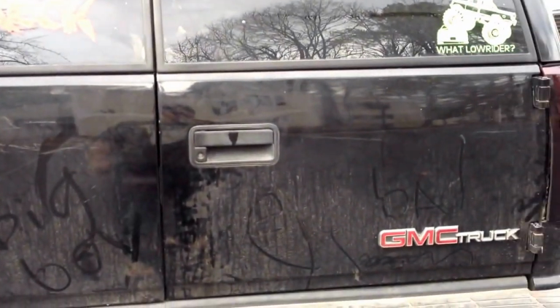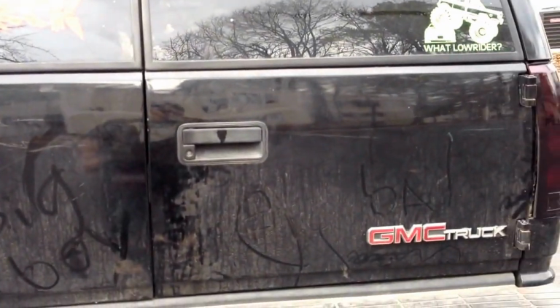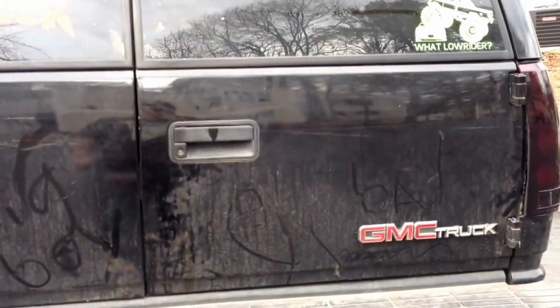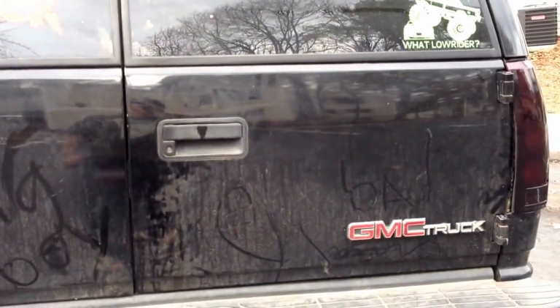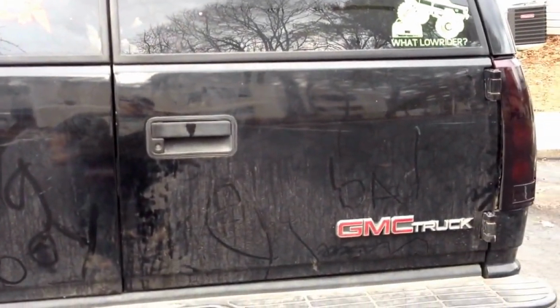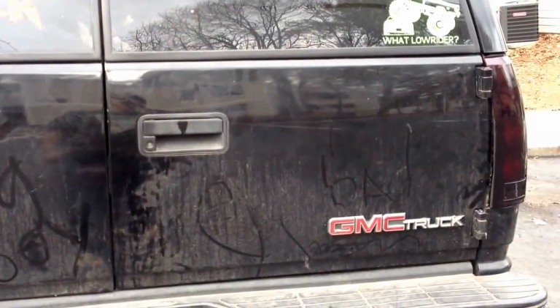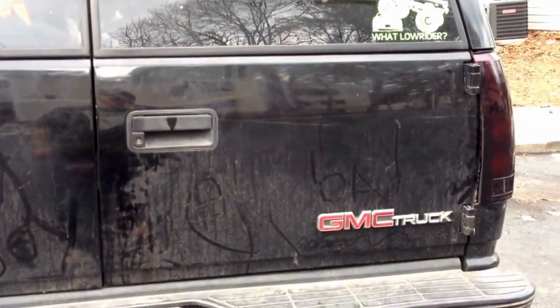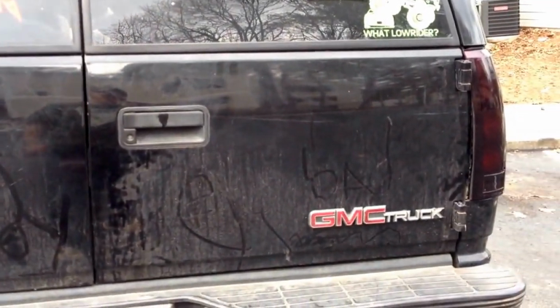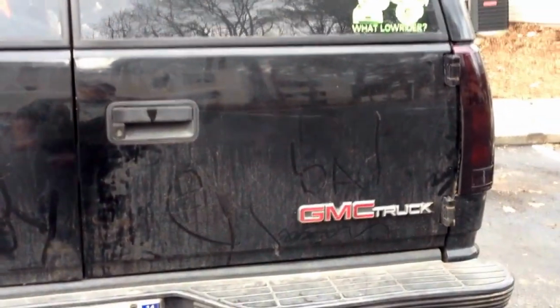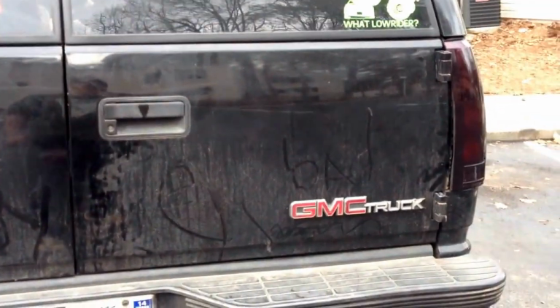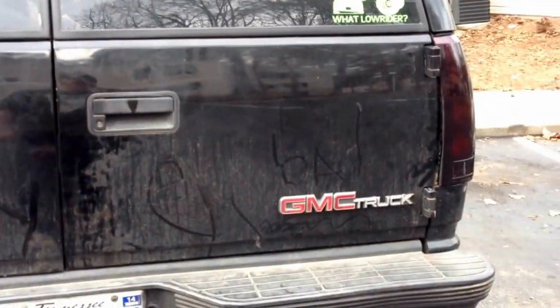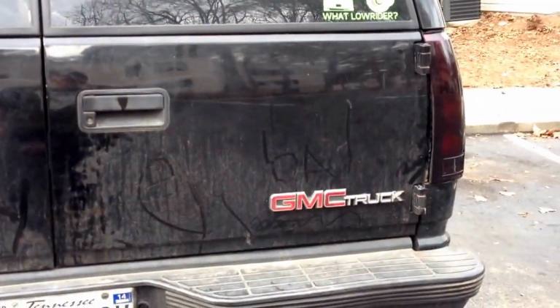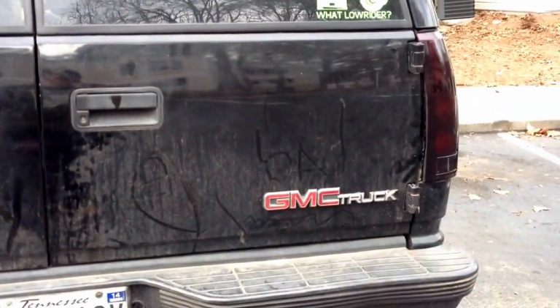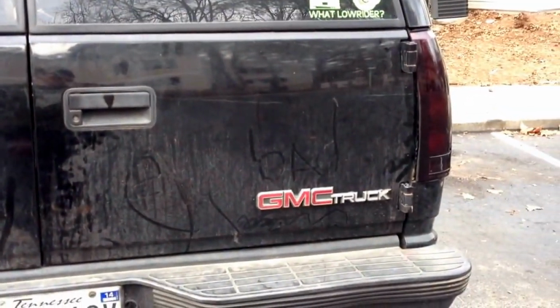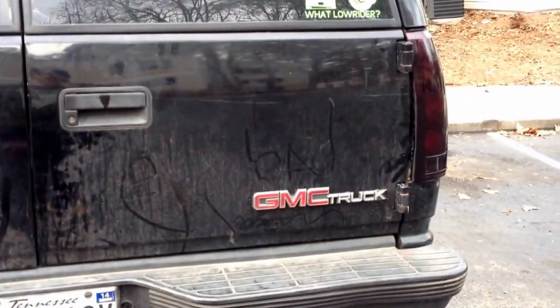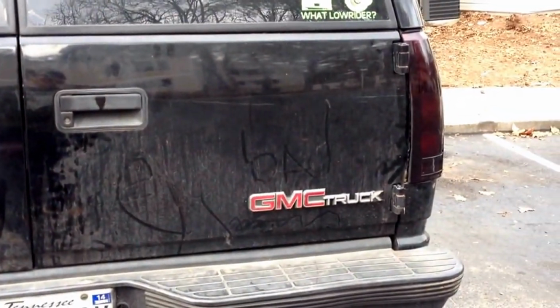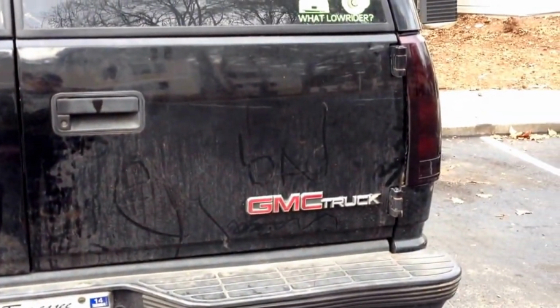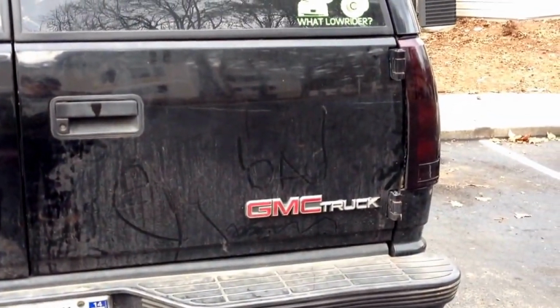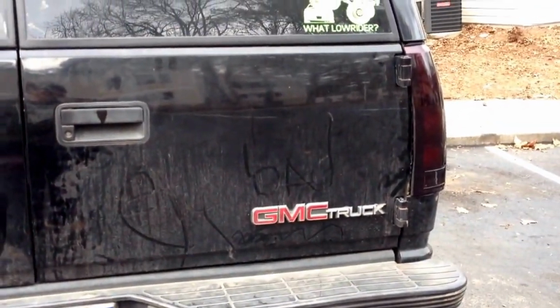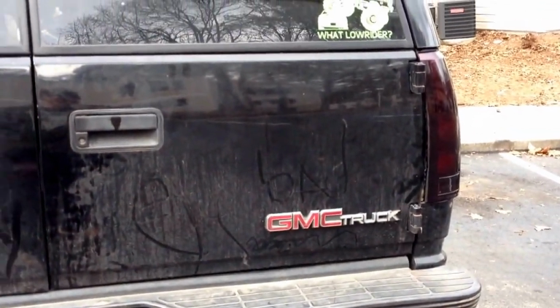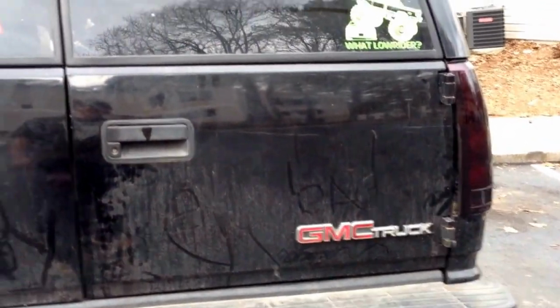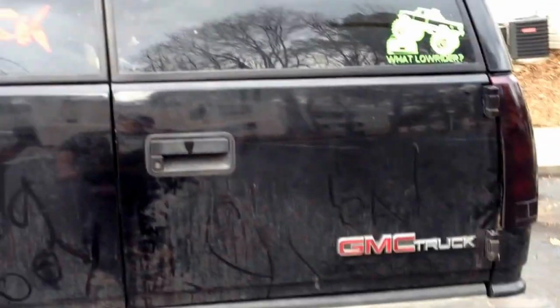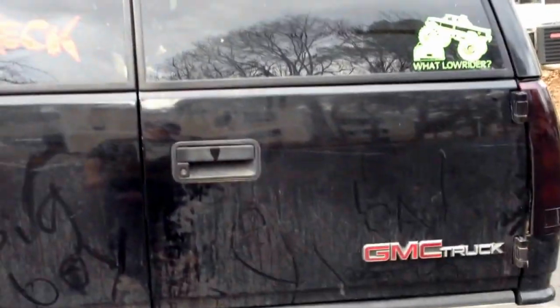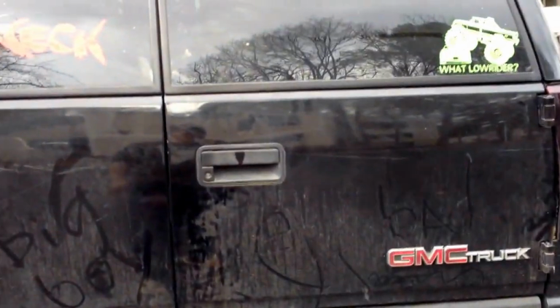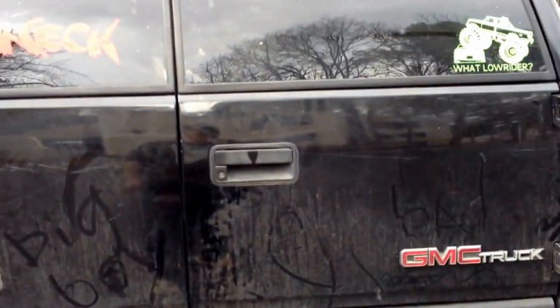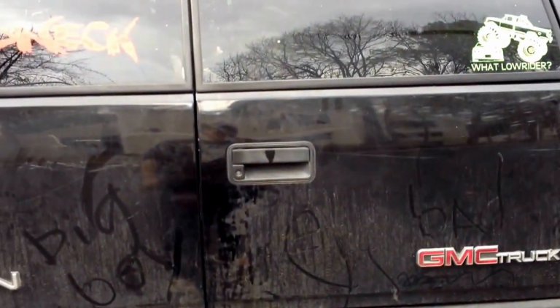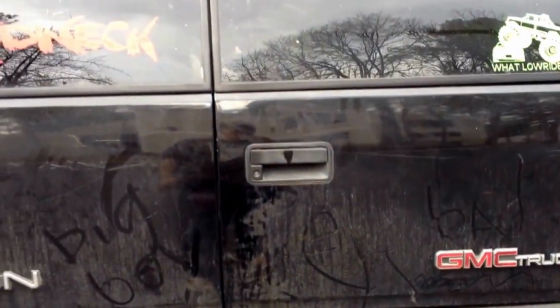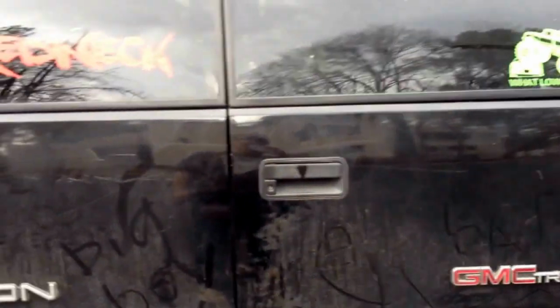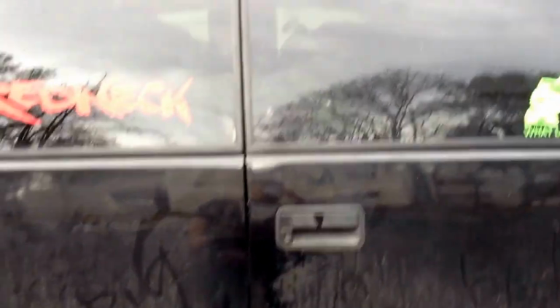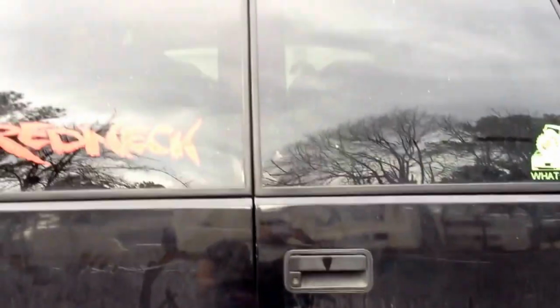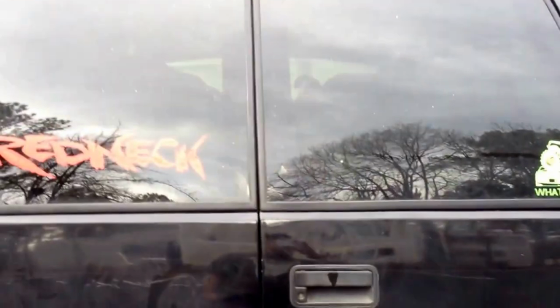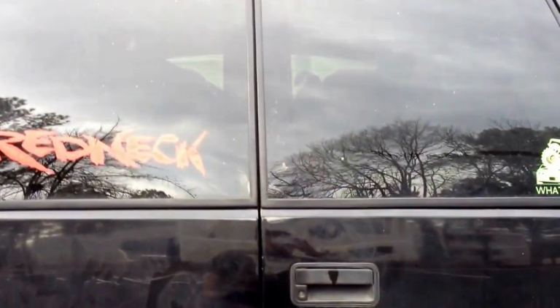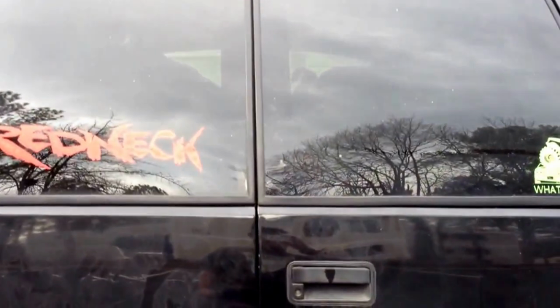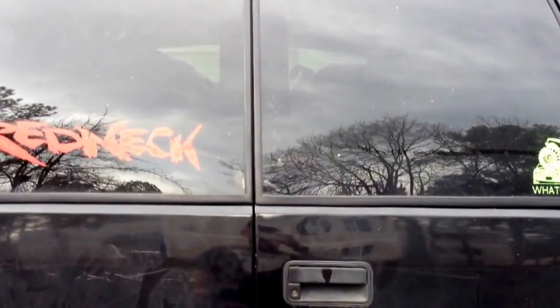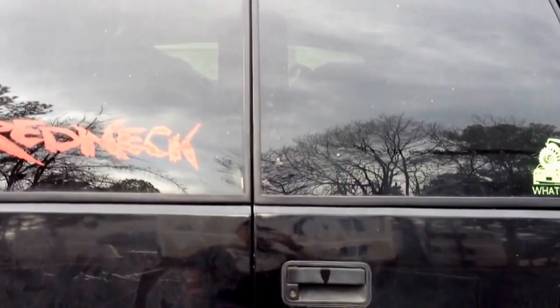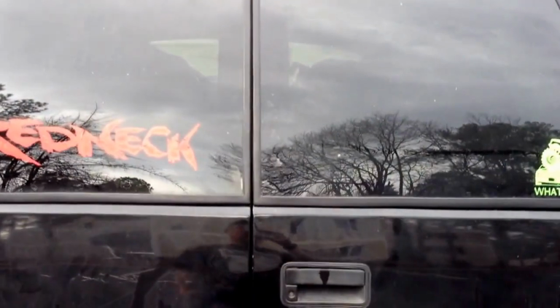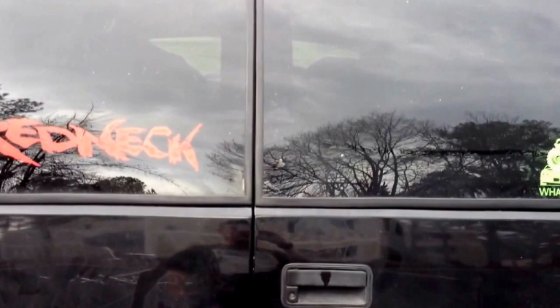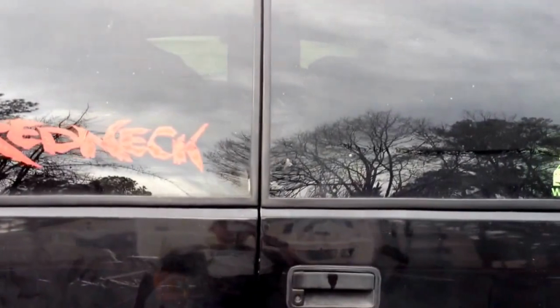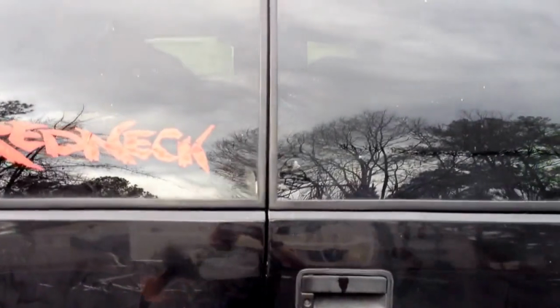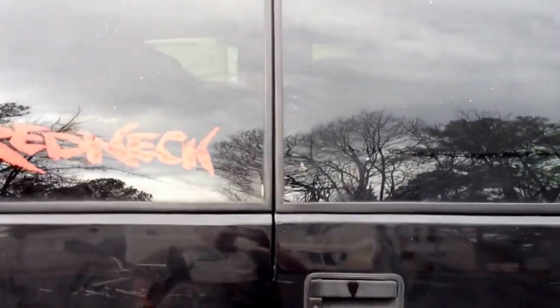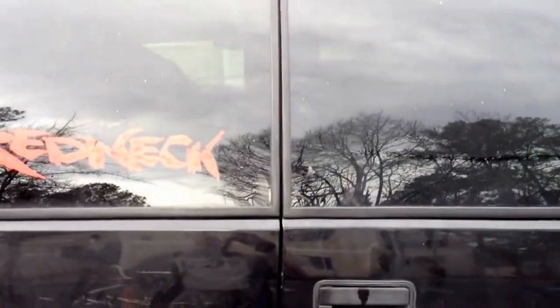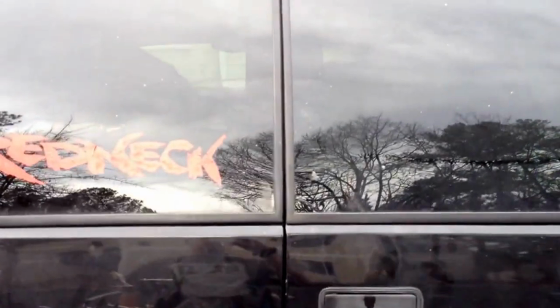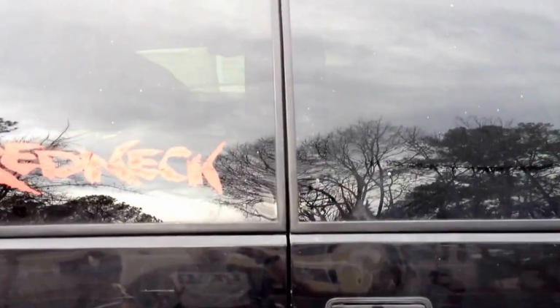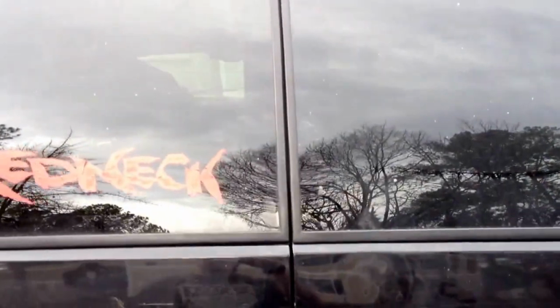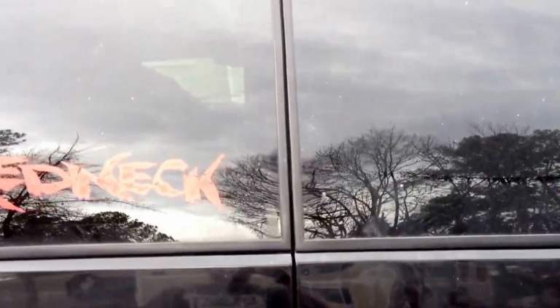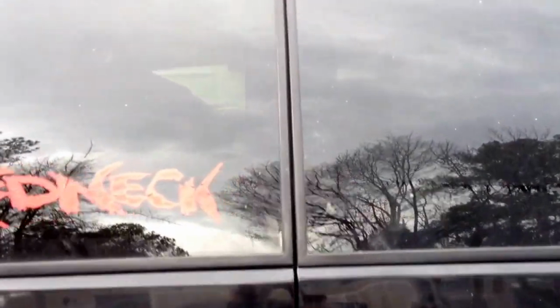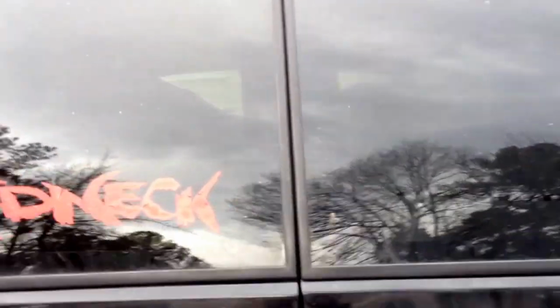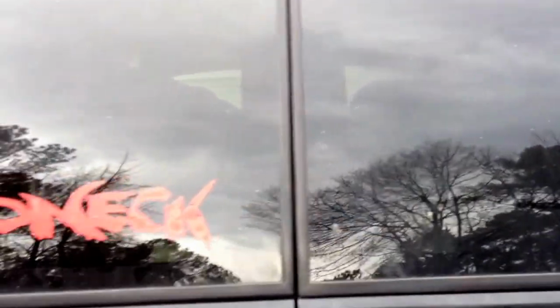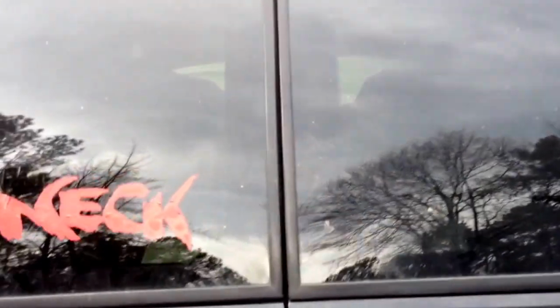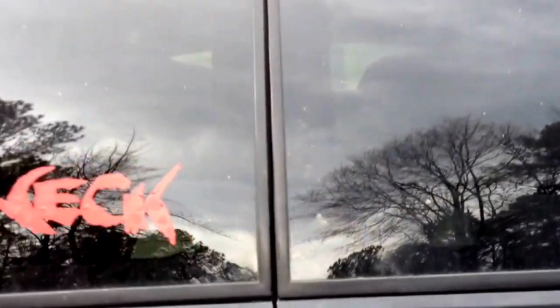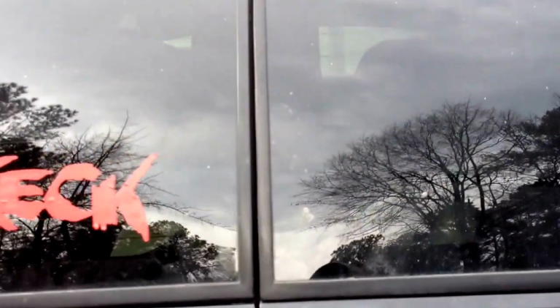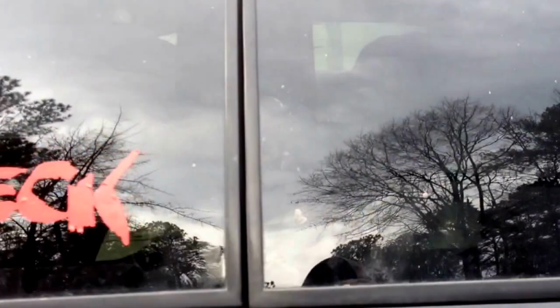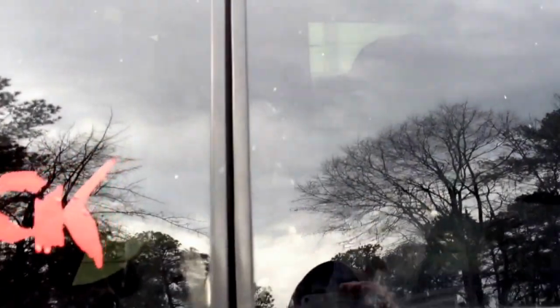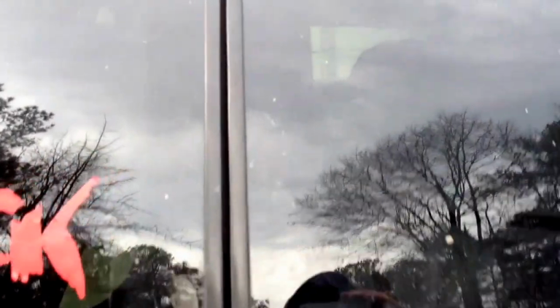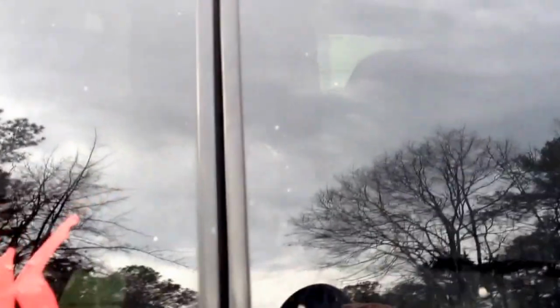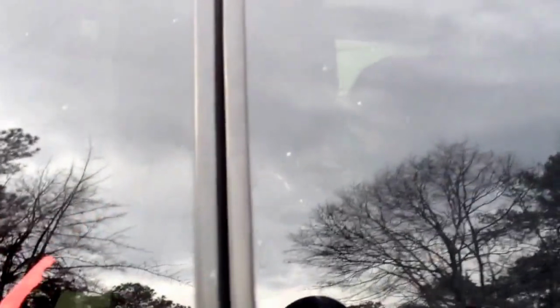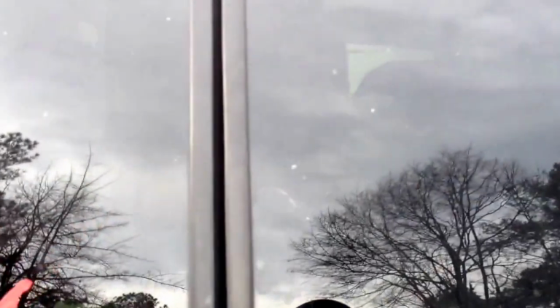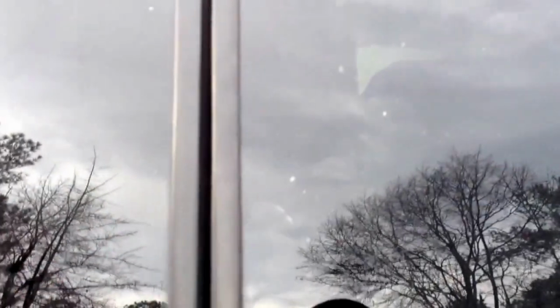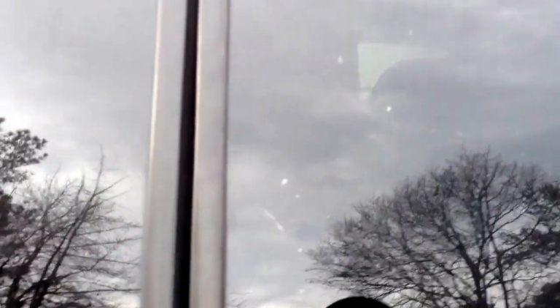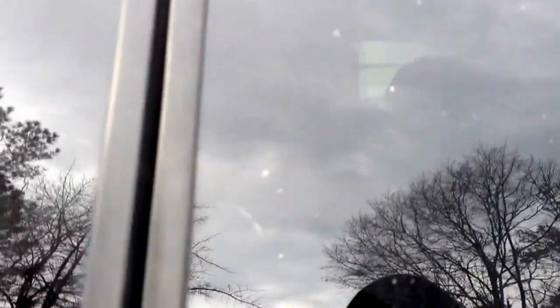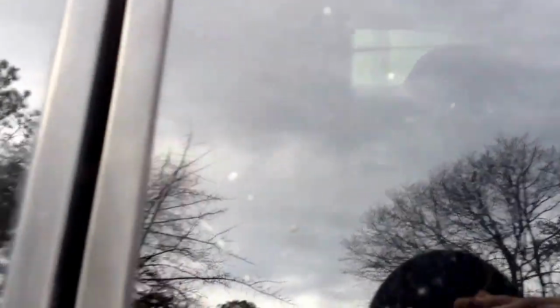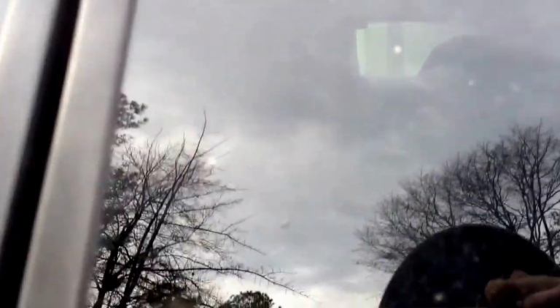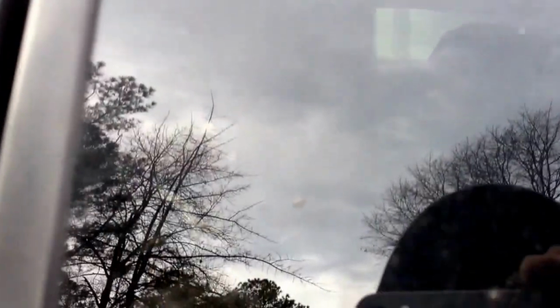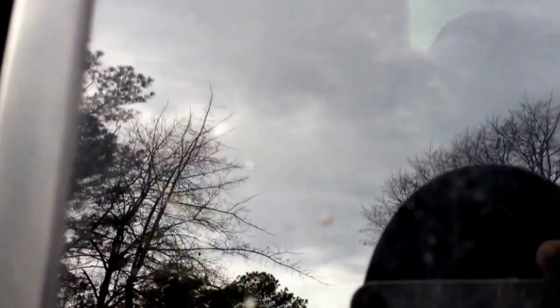Alright, empty bags here. This is going to be an update video on the truck. Like I said, I'm 6'1" and my face comes up to there.